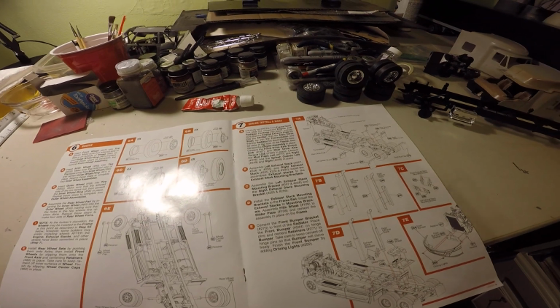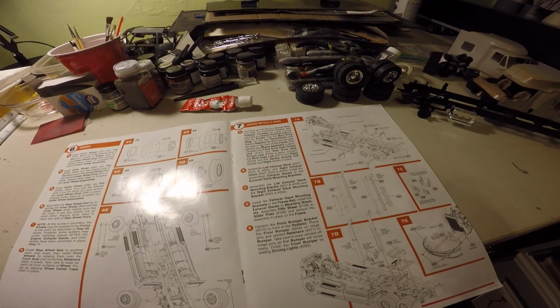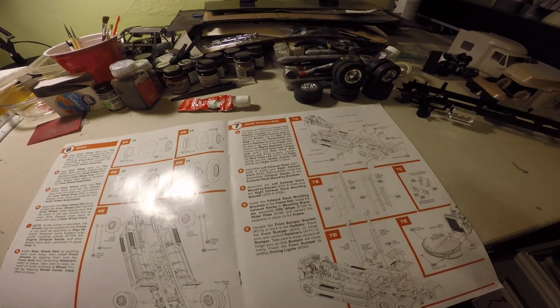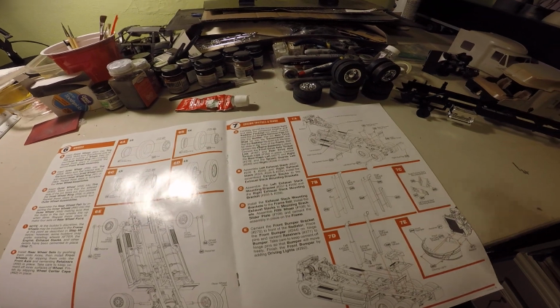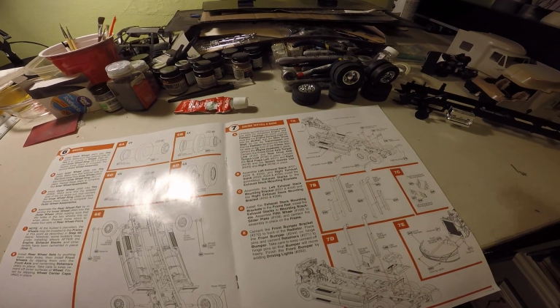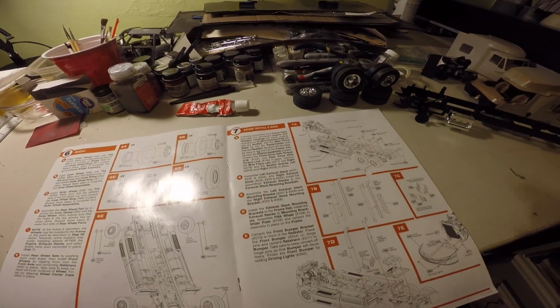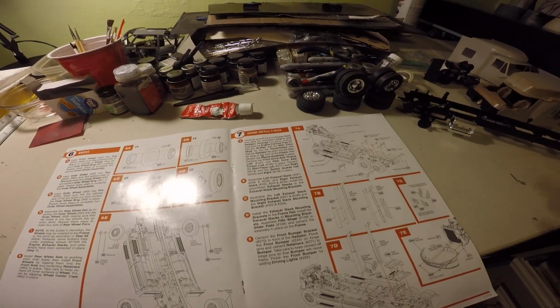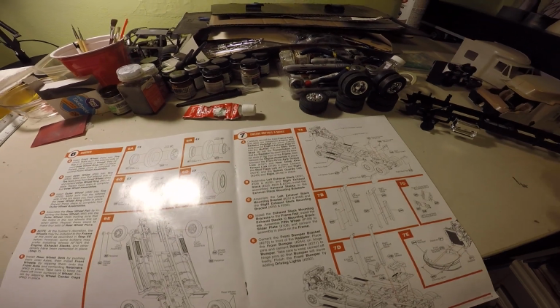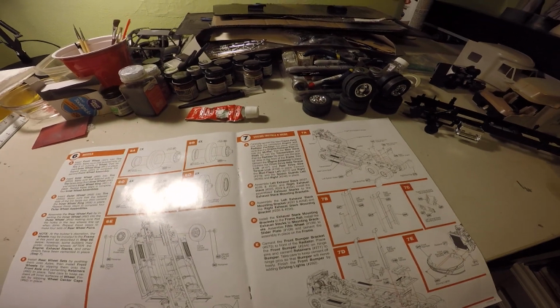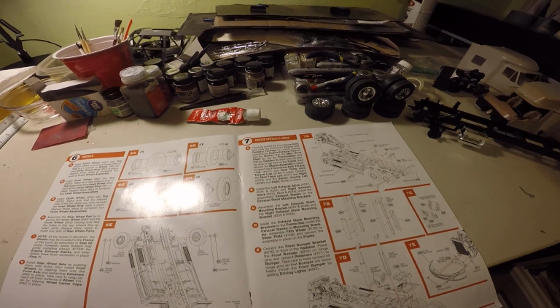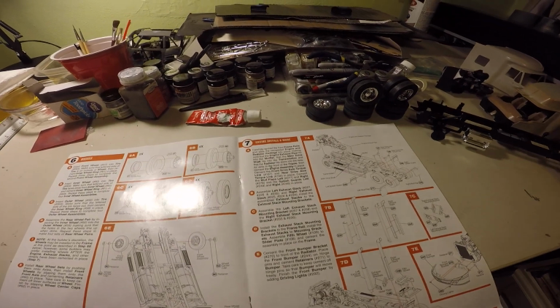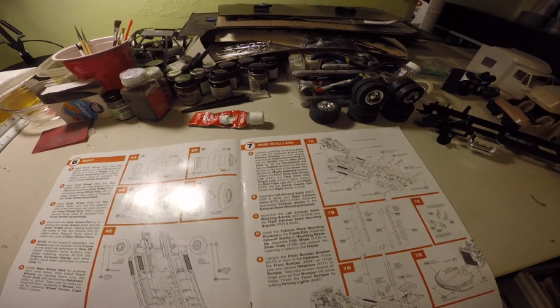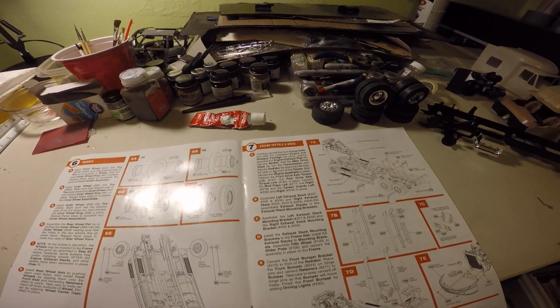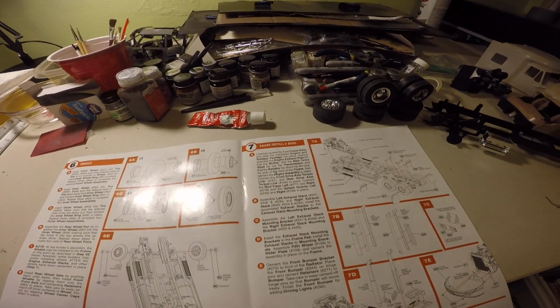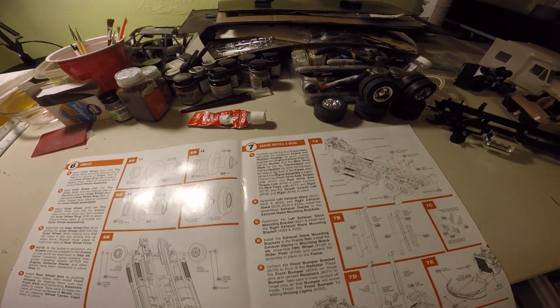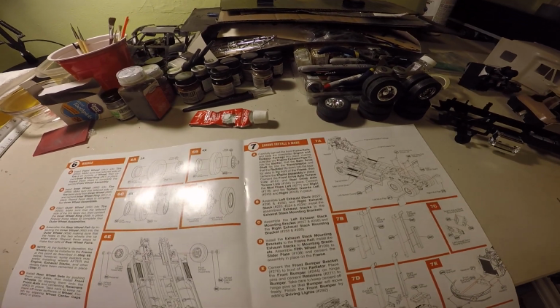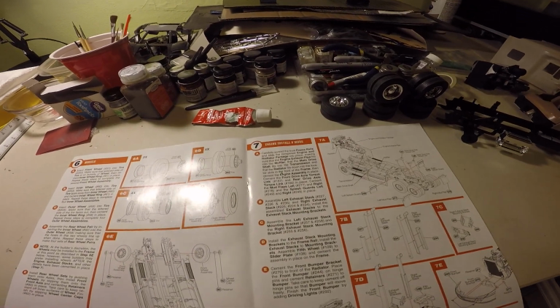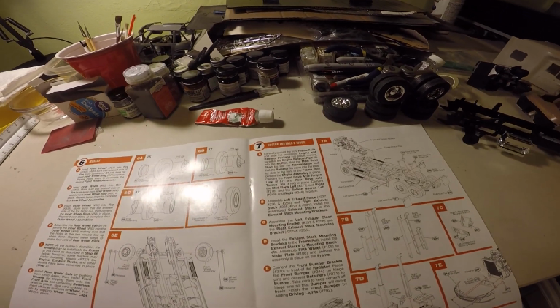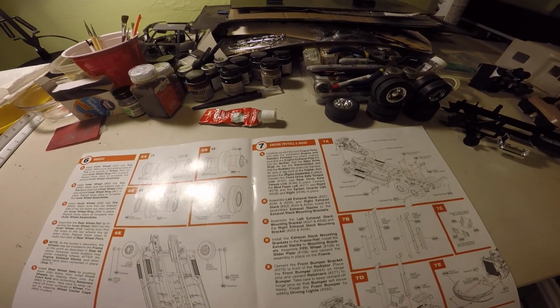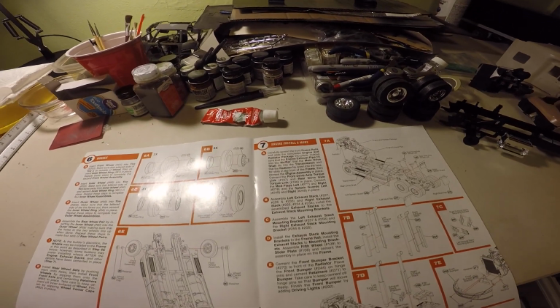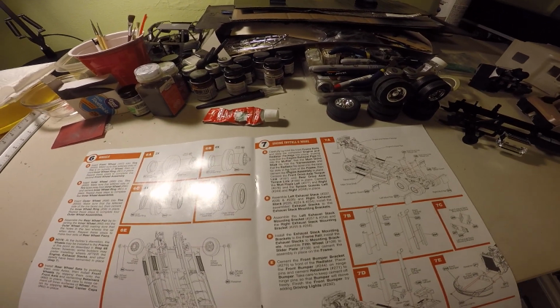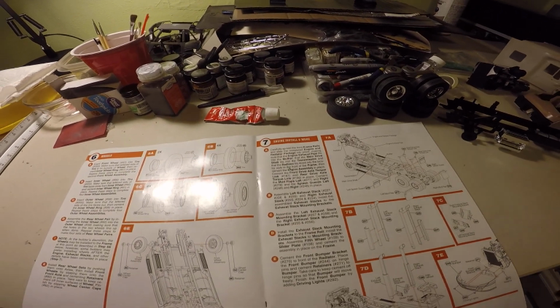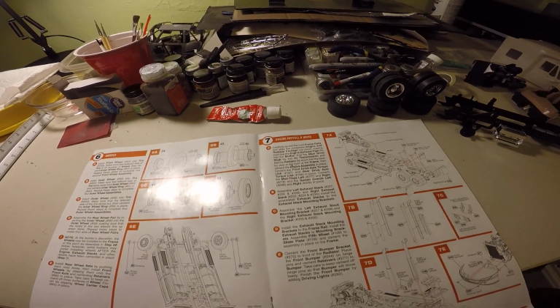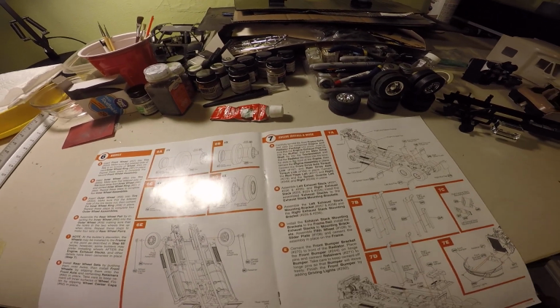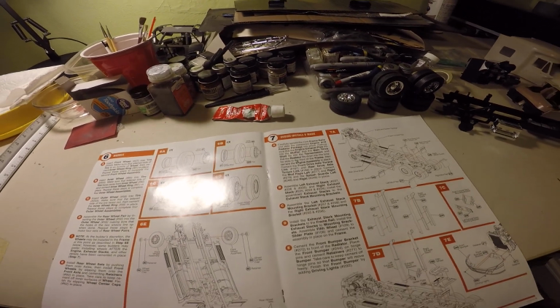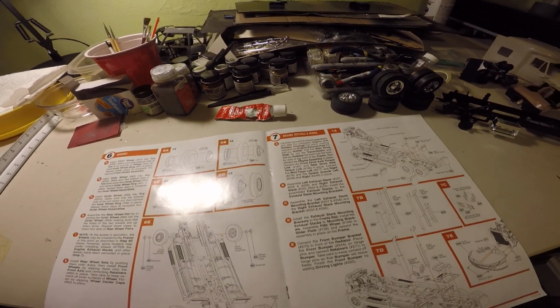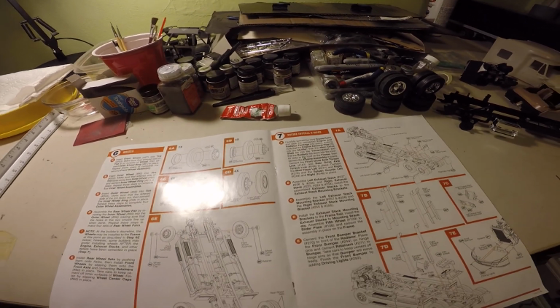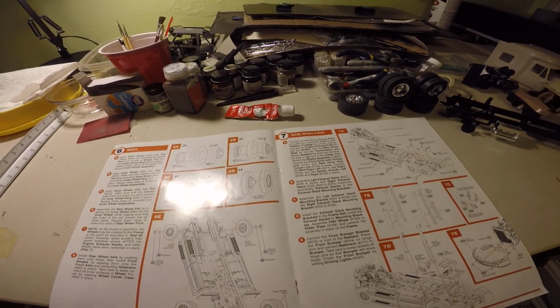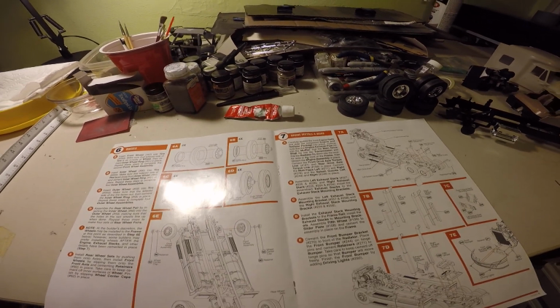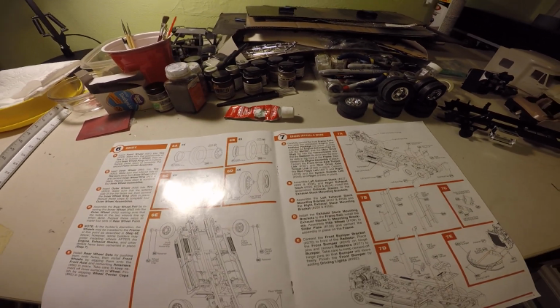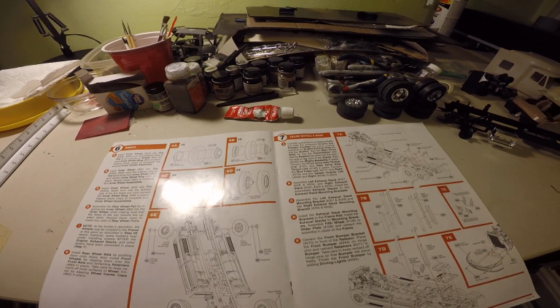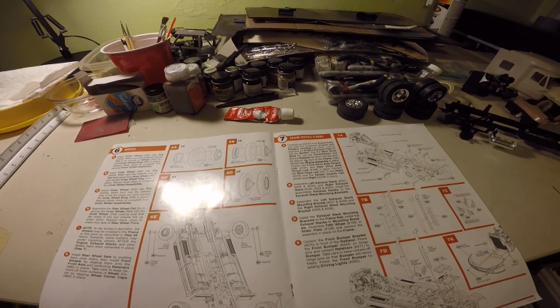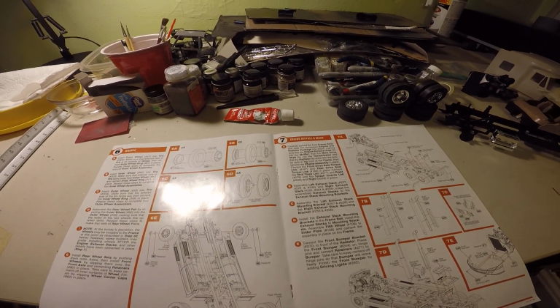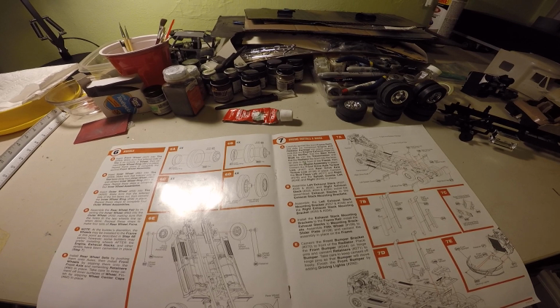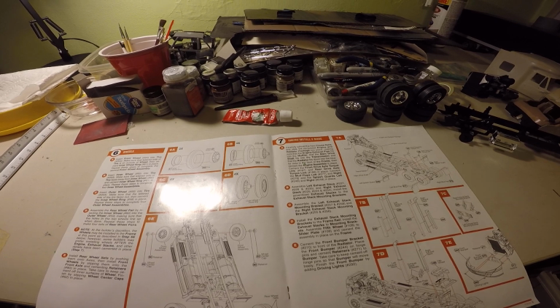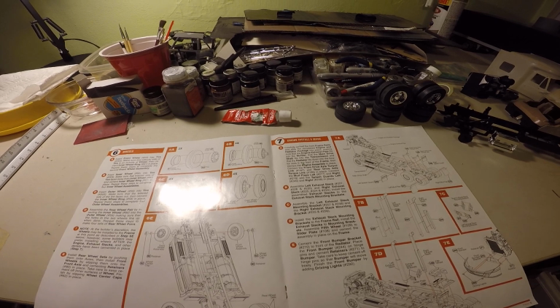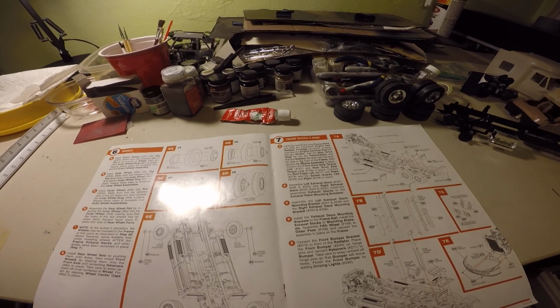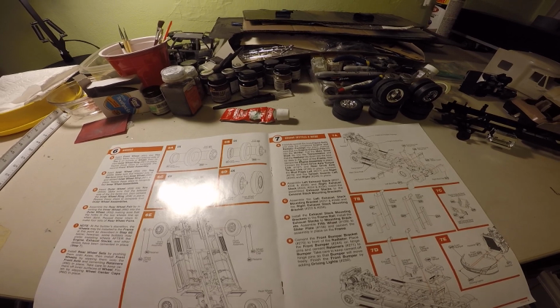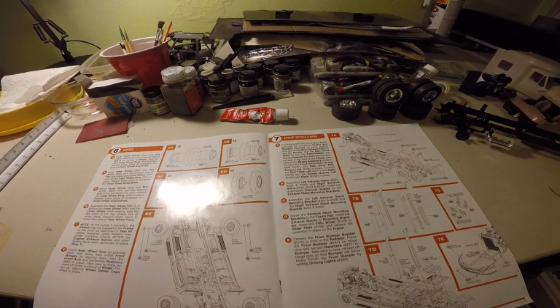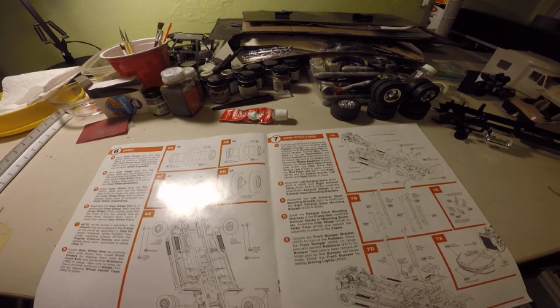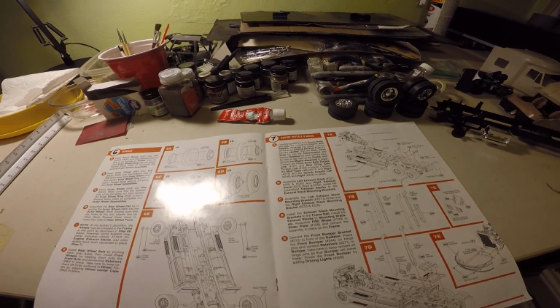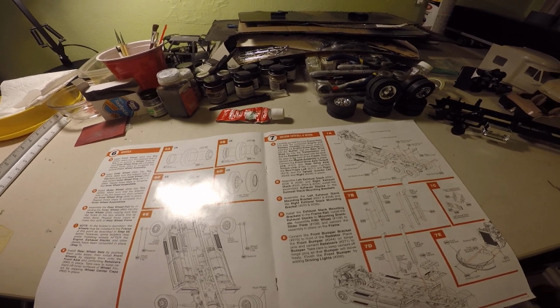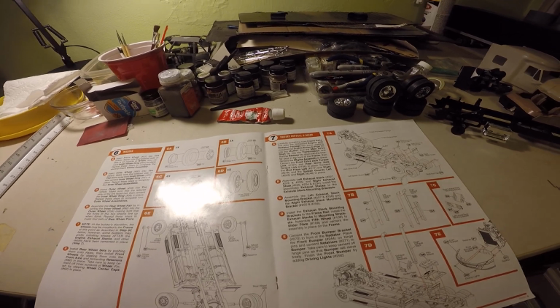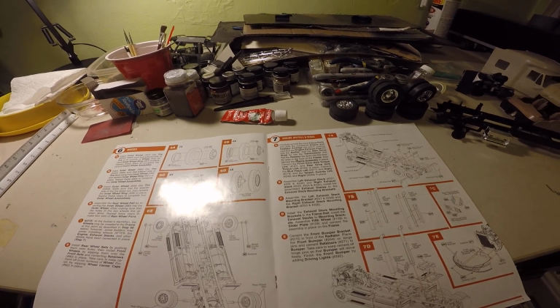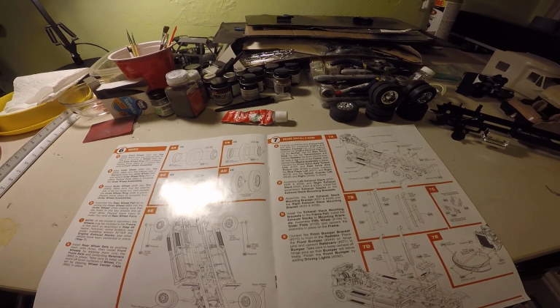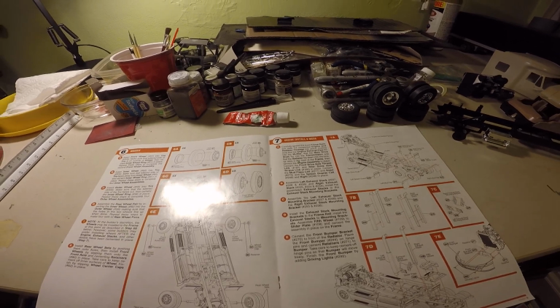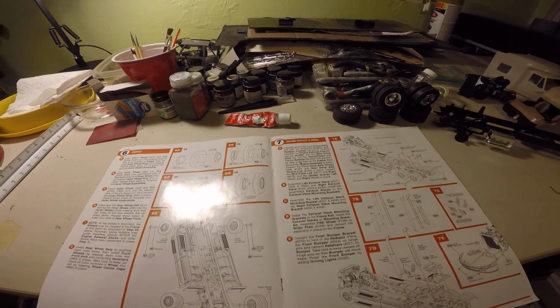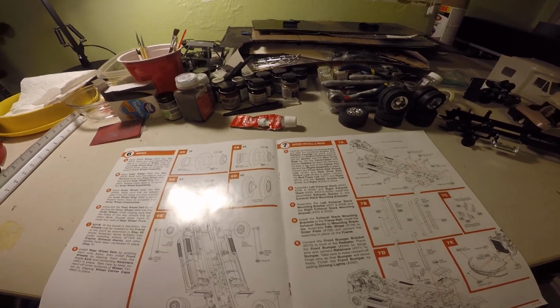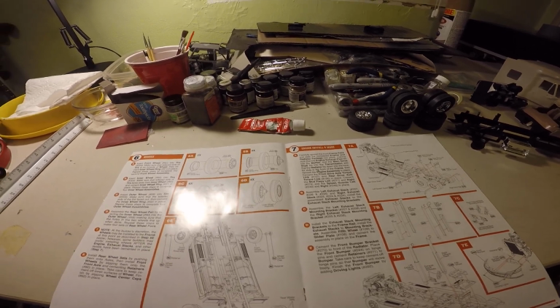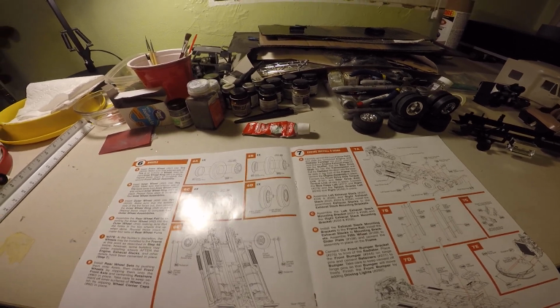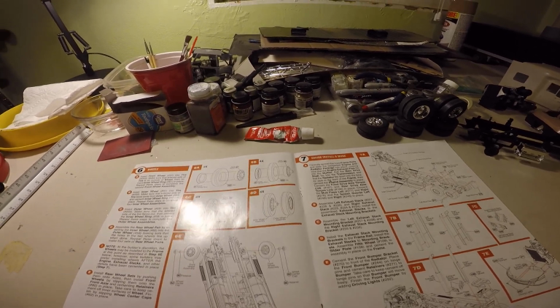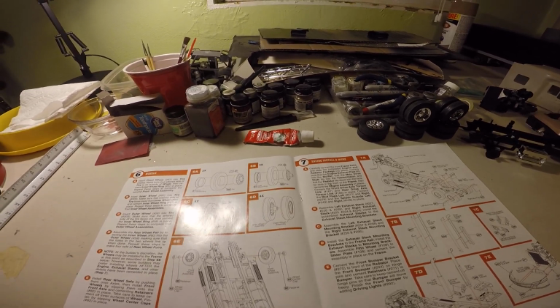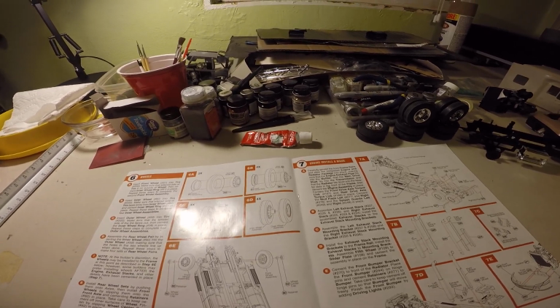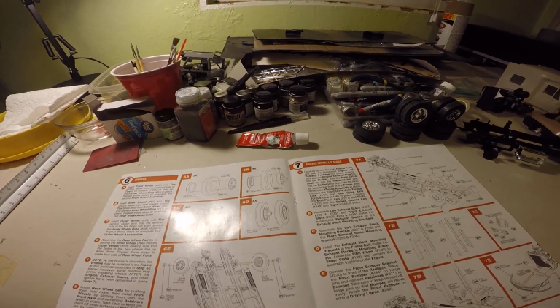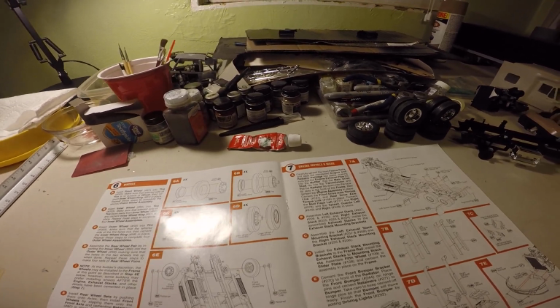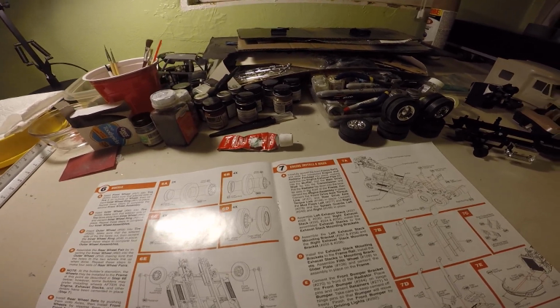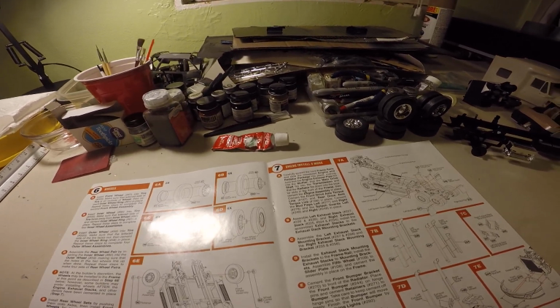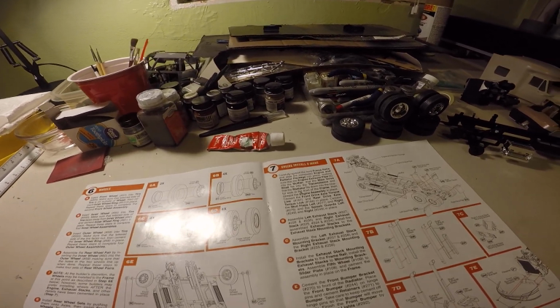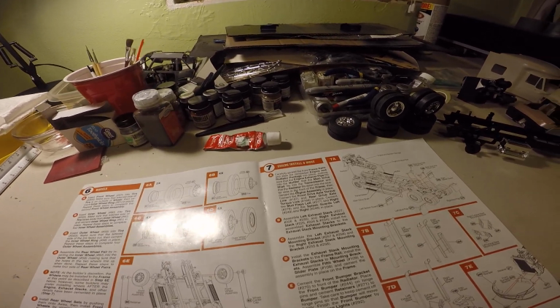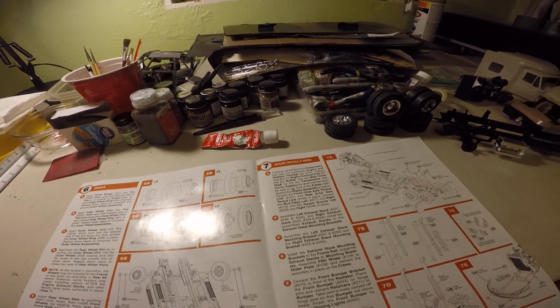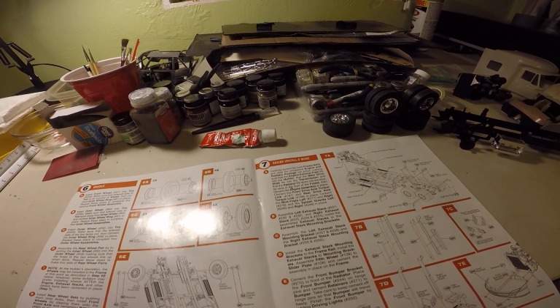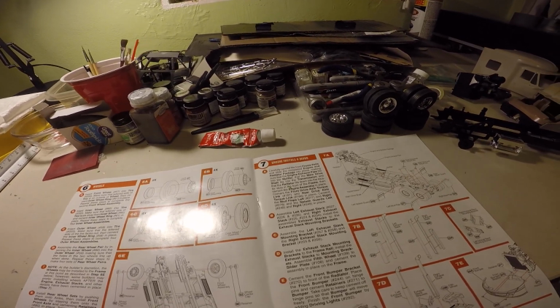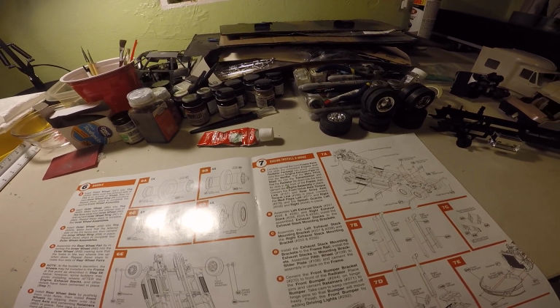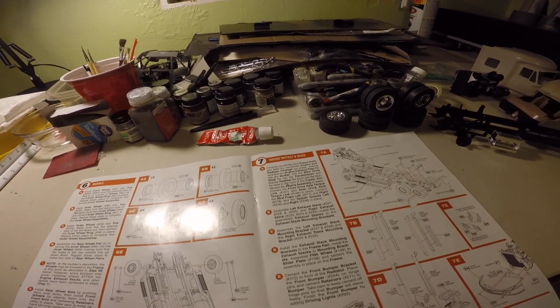Hello and welcome to Dan's Hobby Room, coming at you with another update on the big rig build.